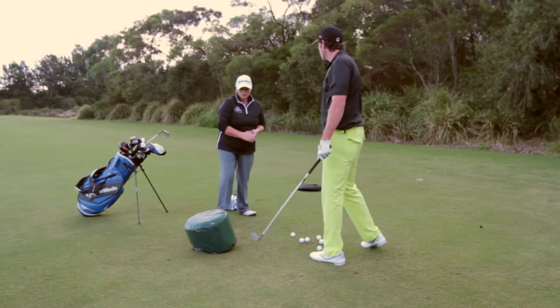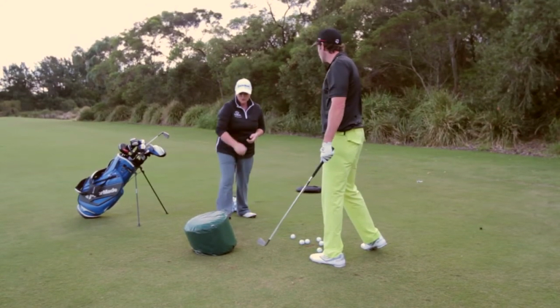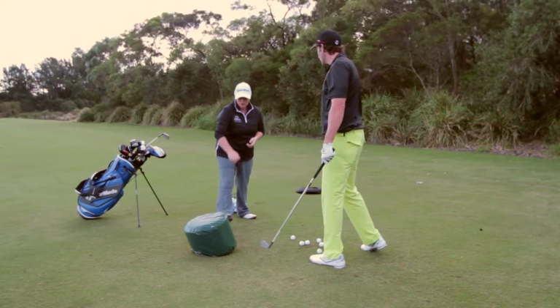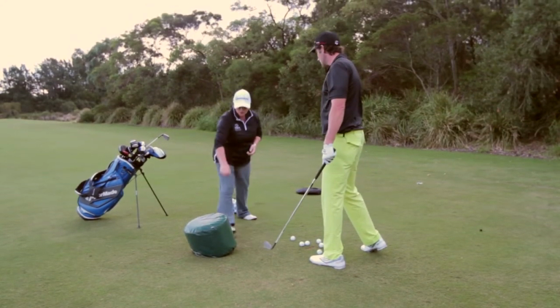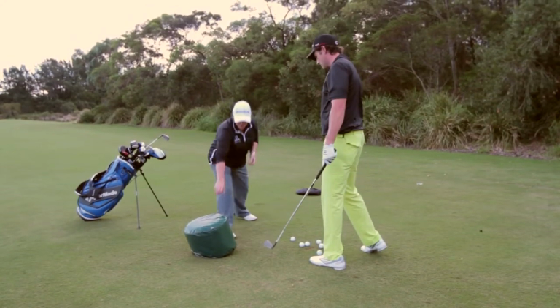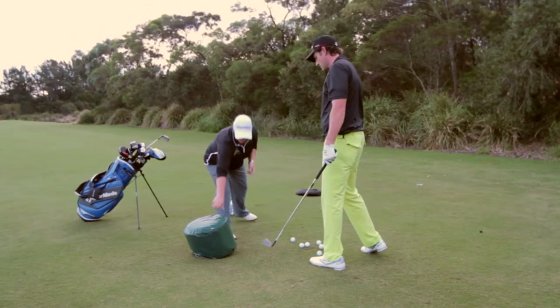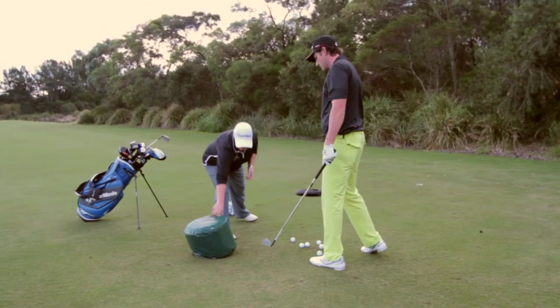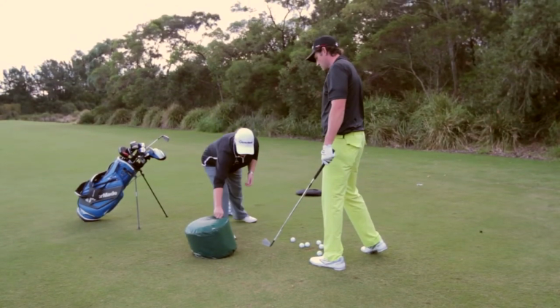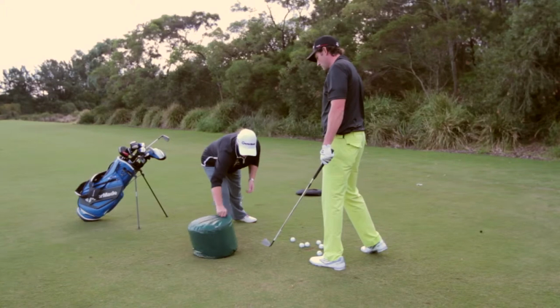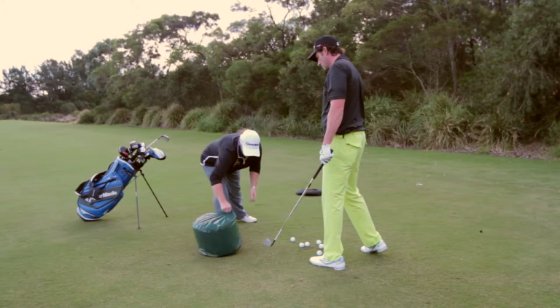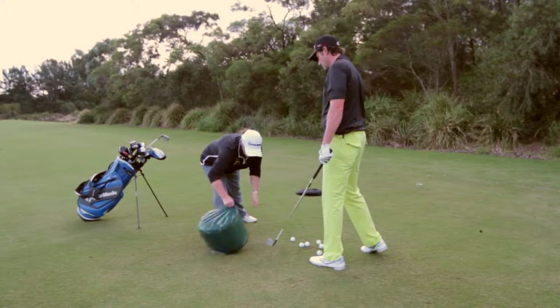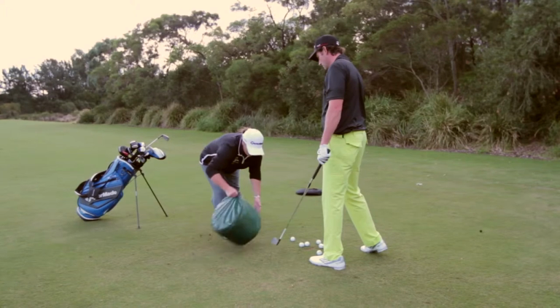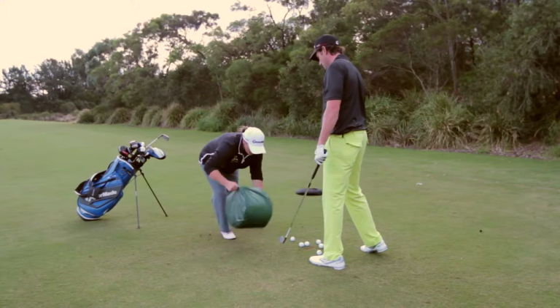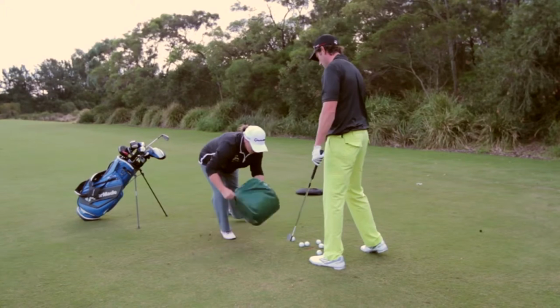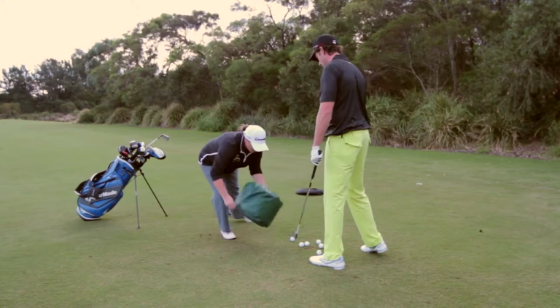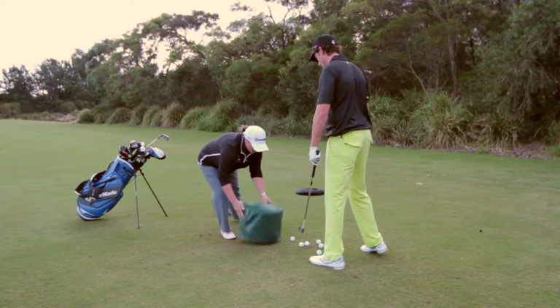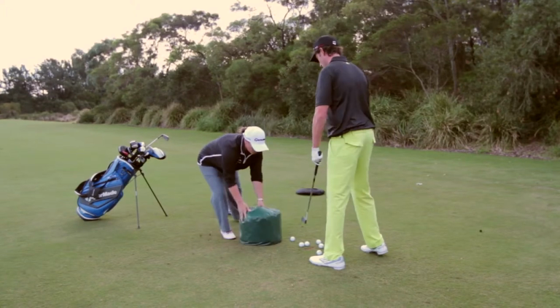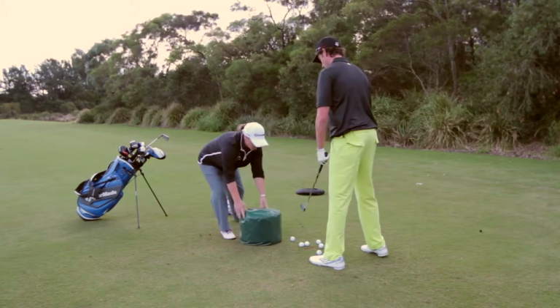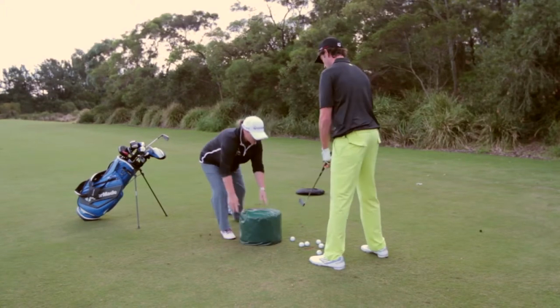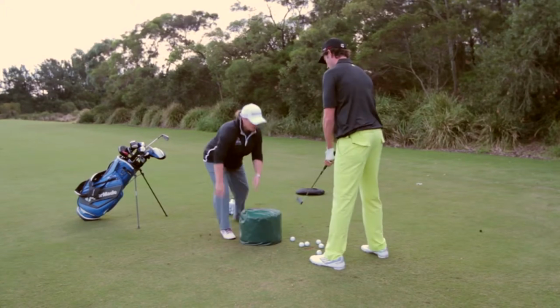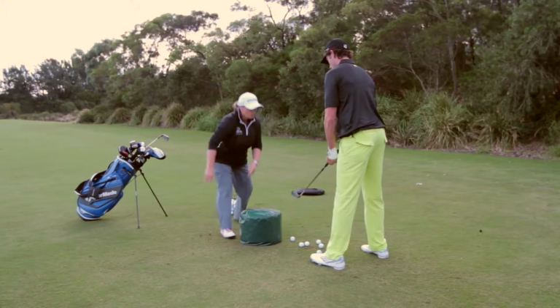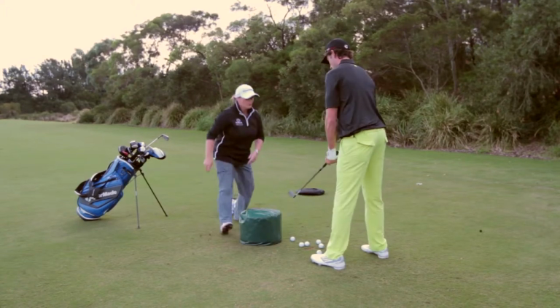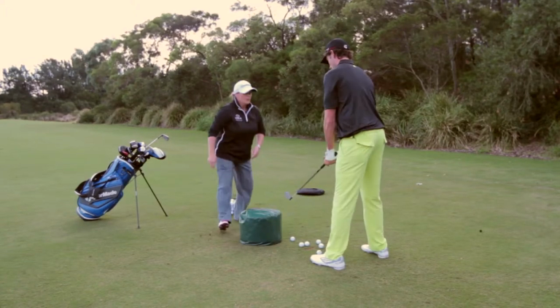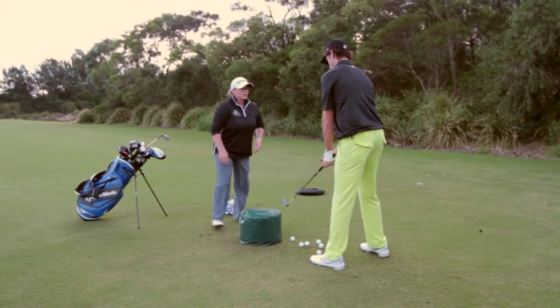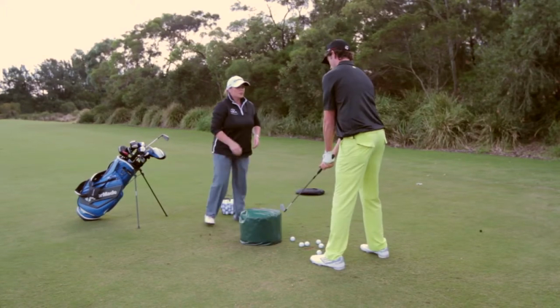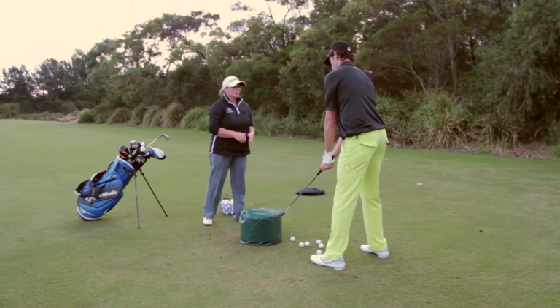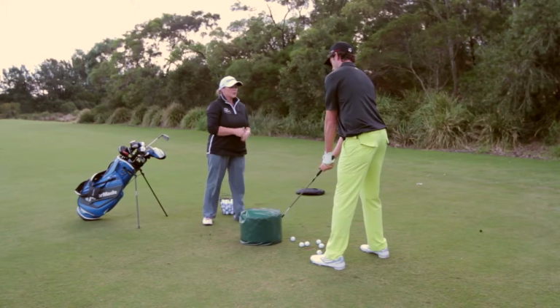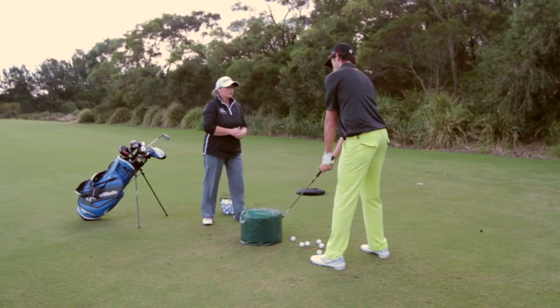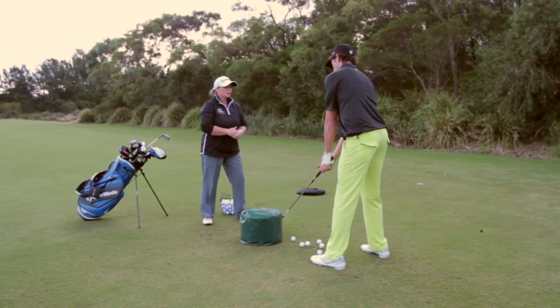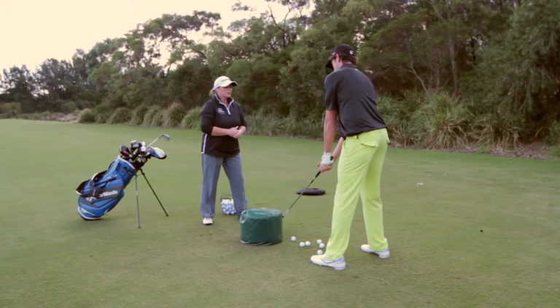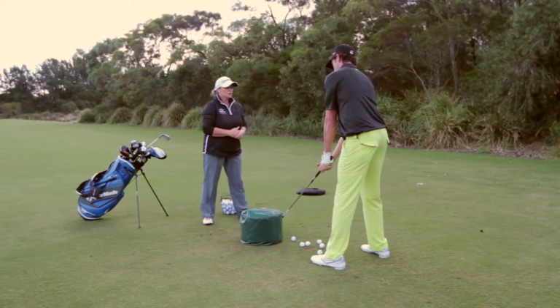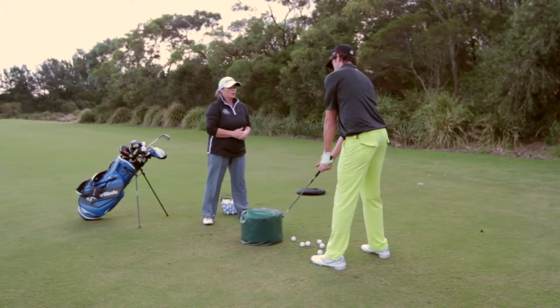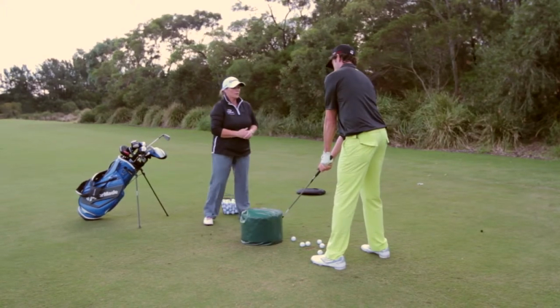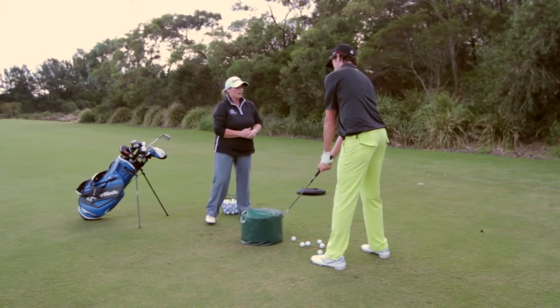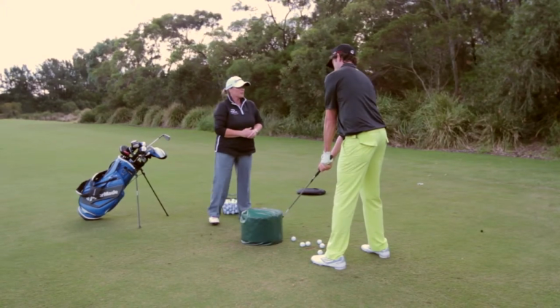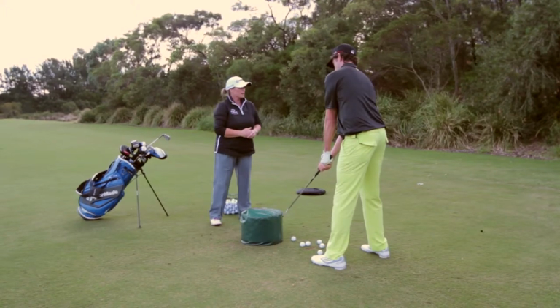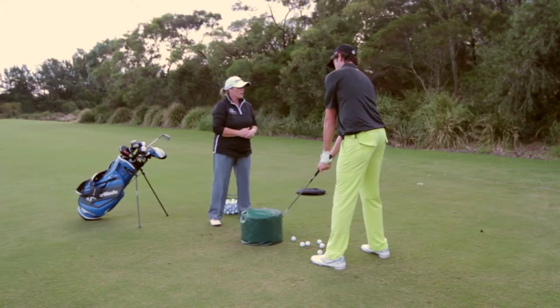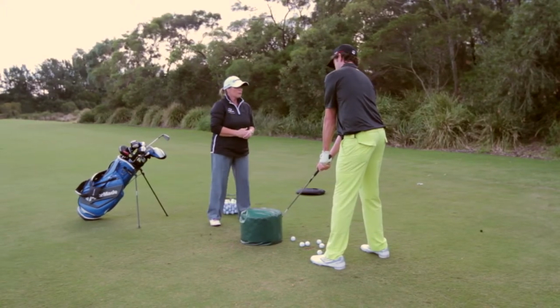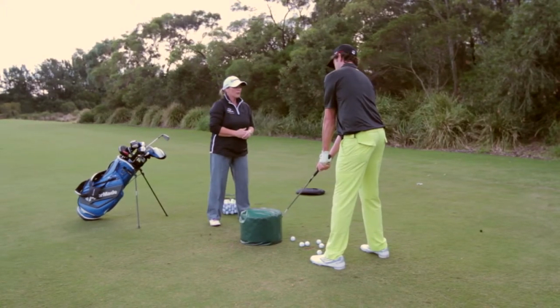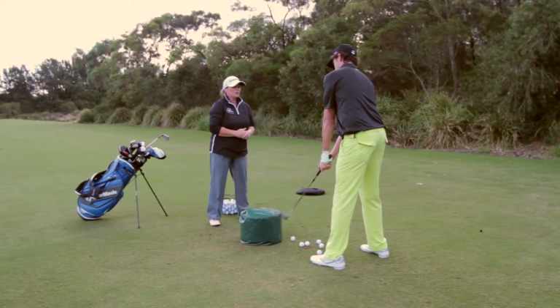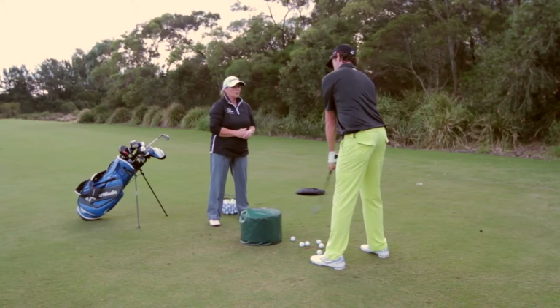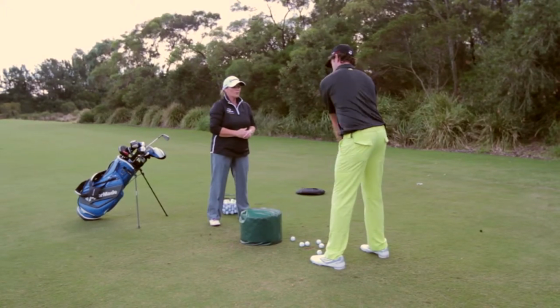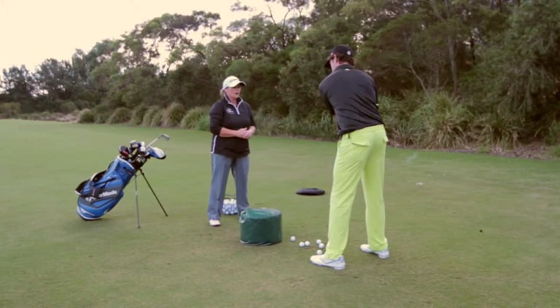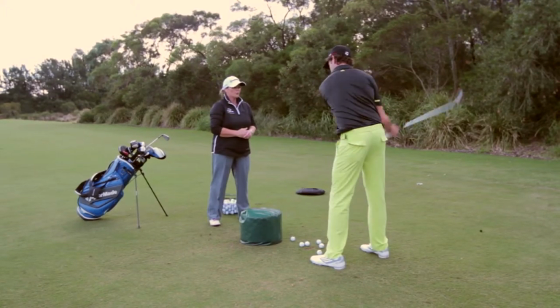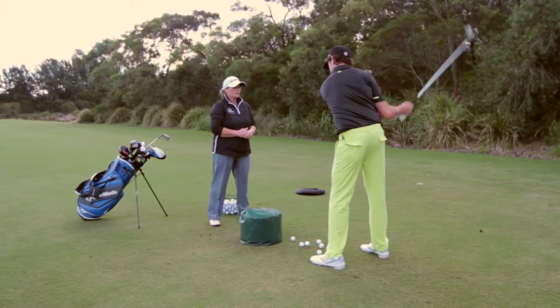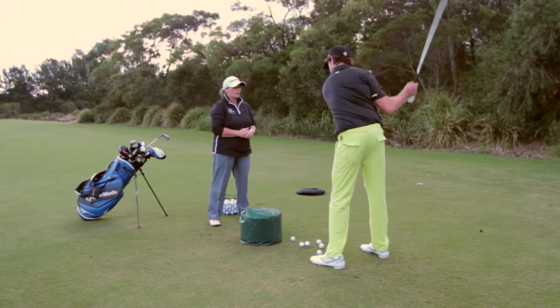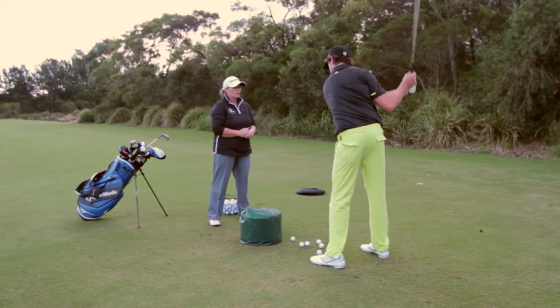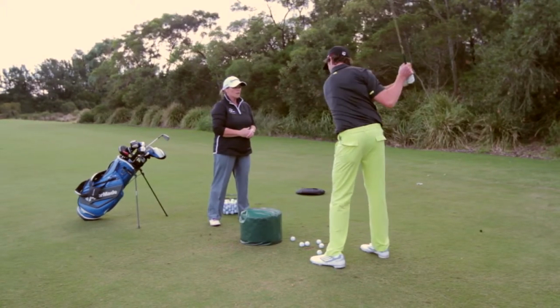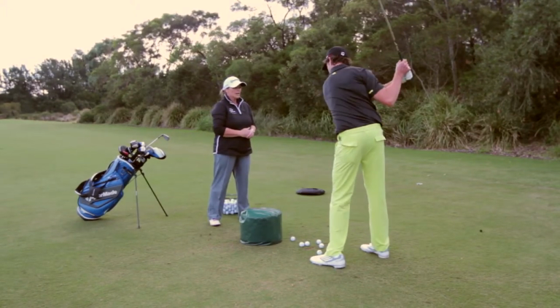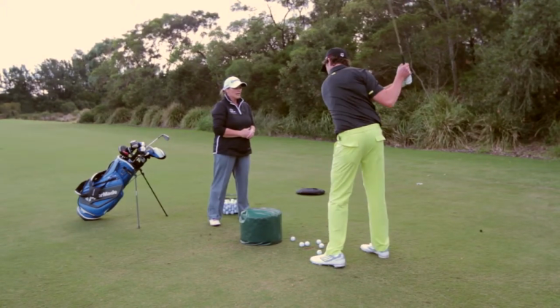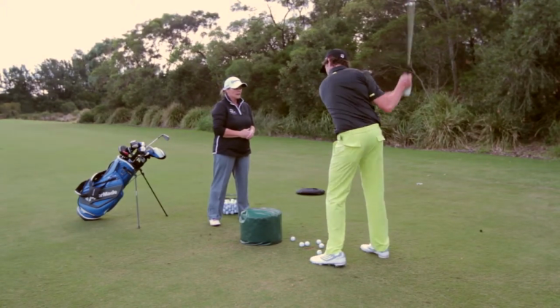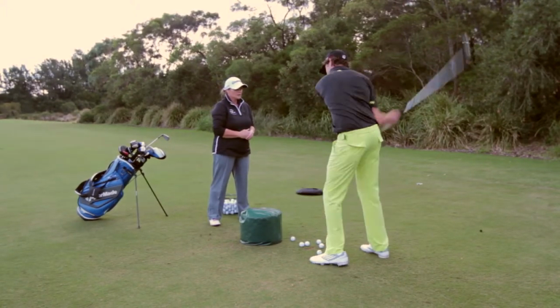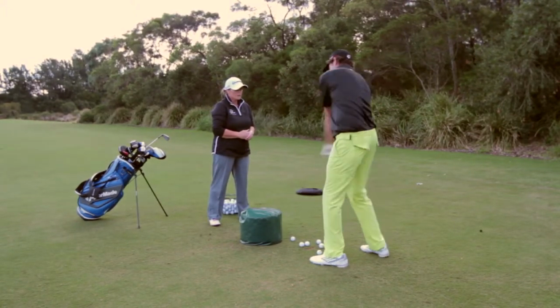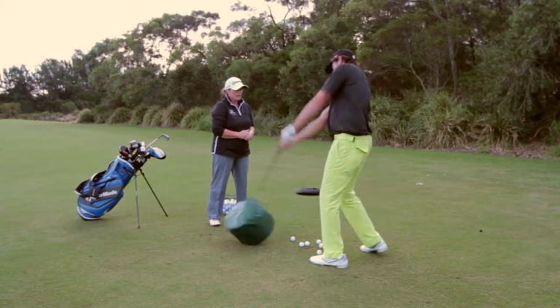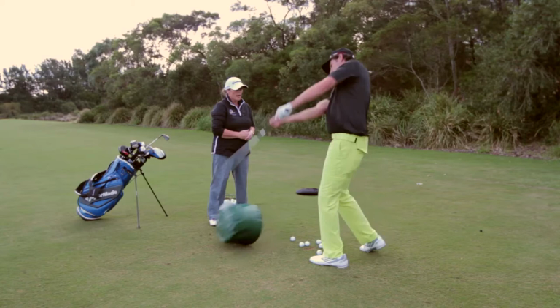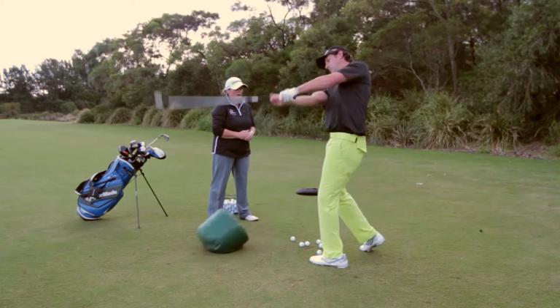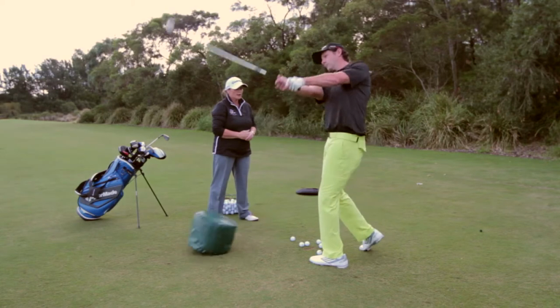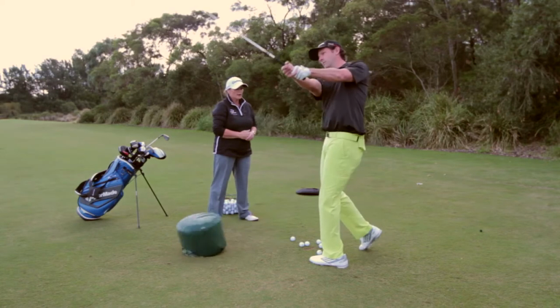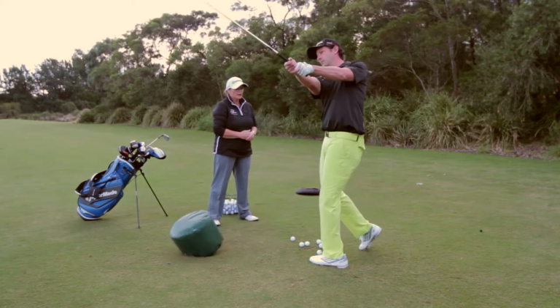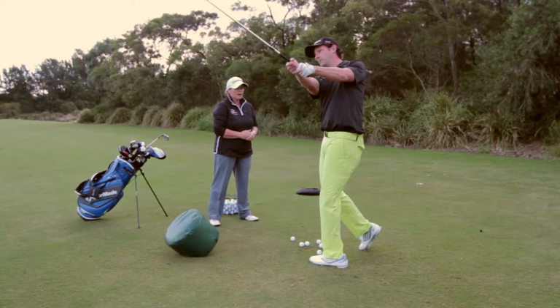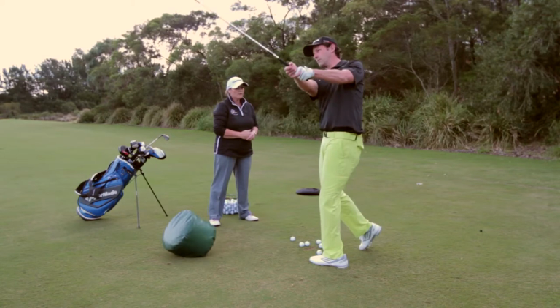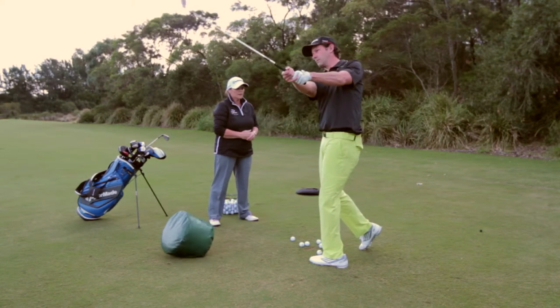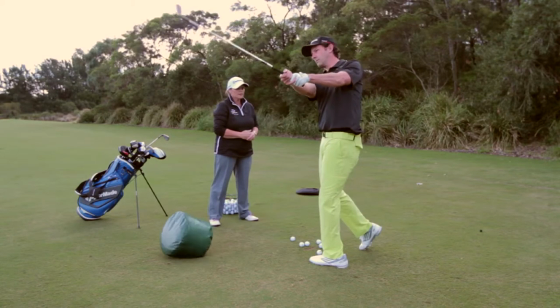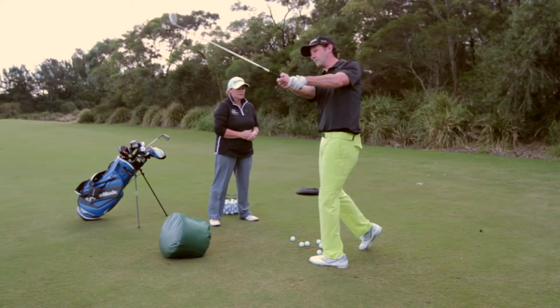Let's do that one more time and then we'll hit a ball. Just feel the turn back, set up, turn back with the shoulders, hit into the bag. Fantastic.